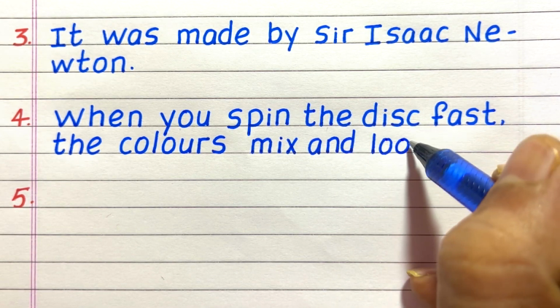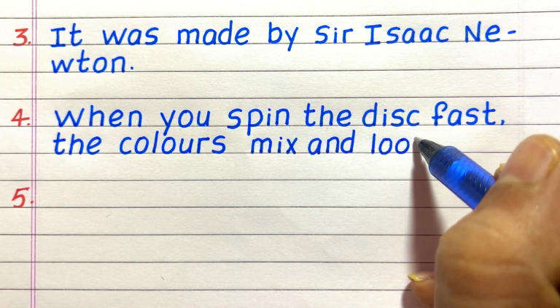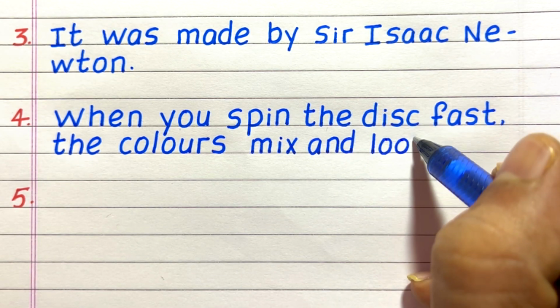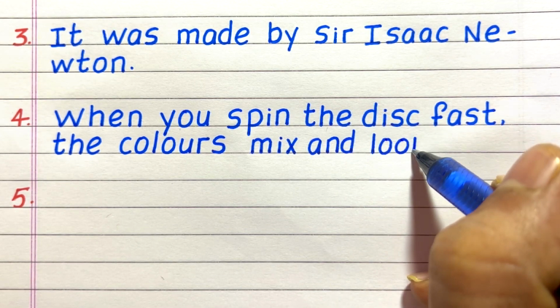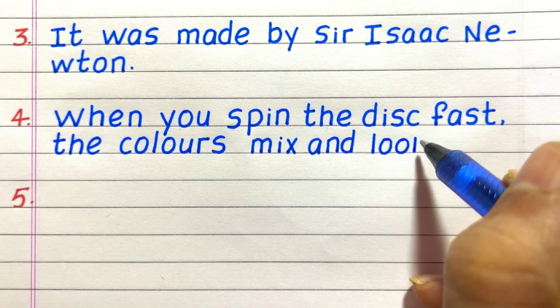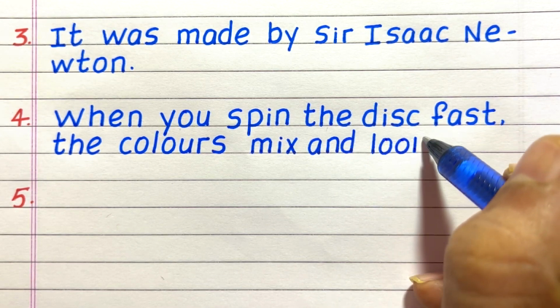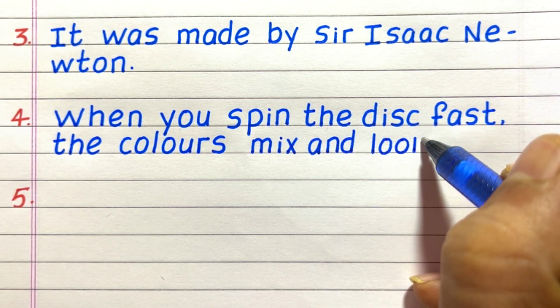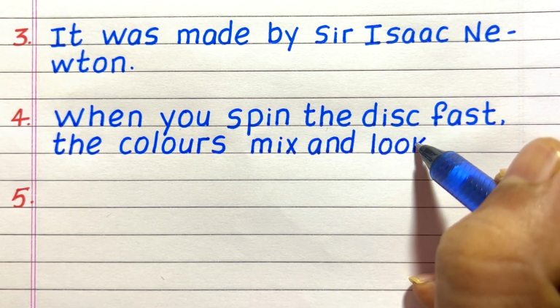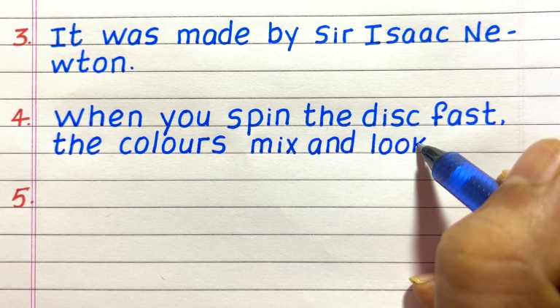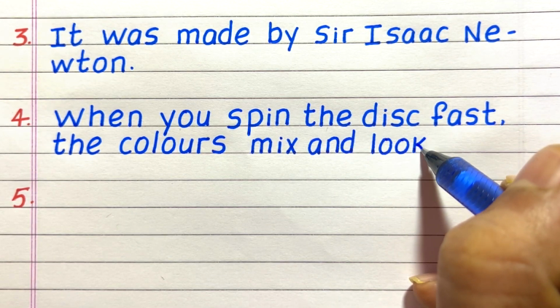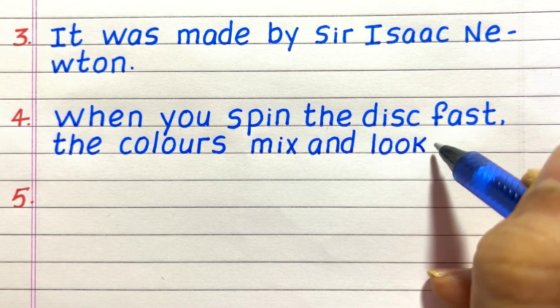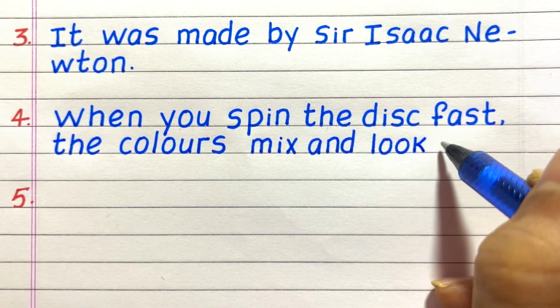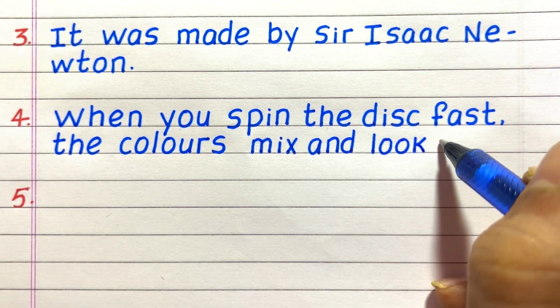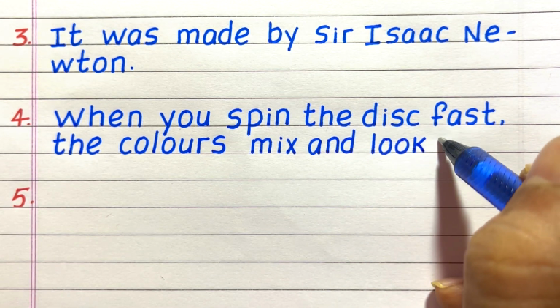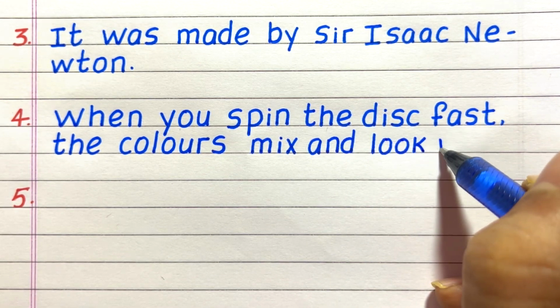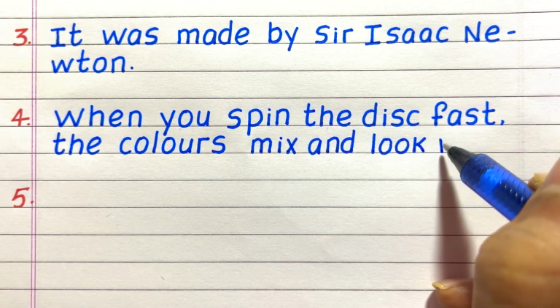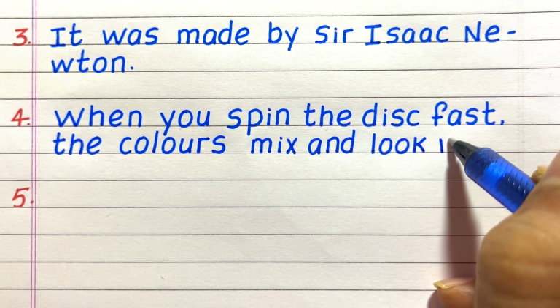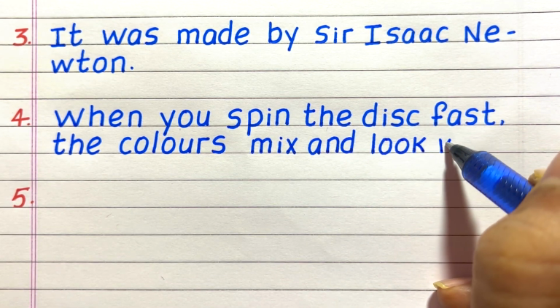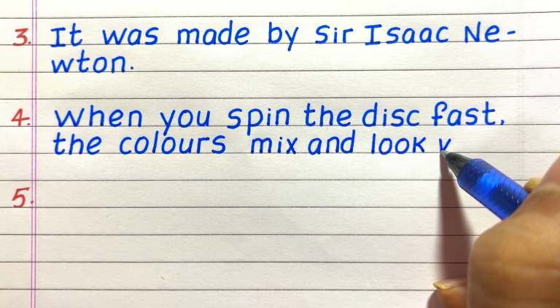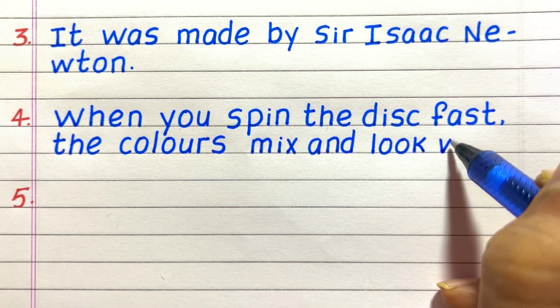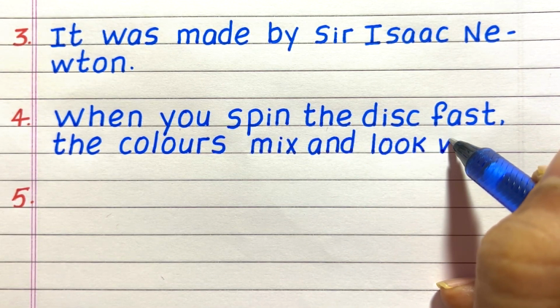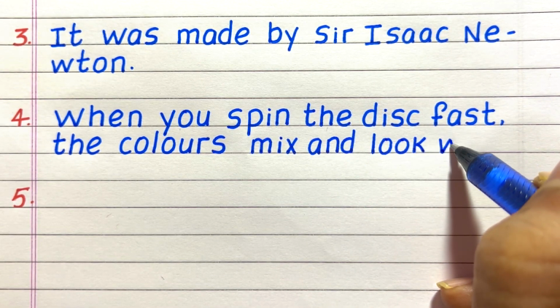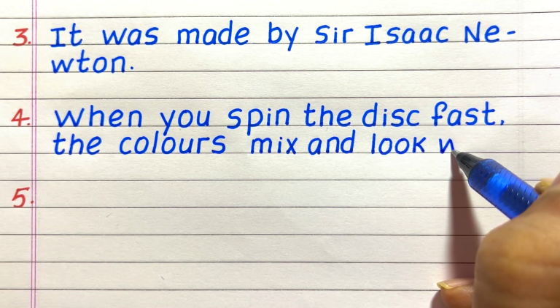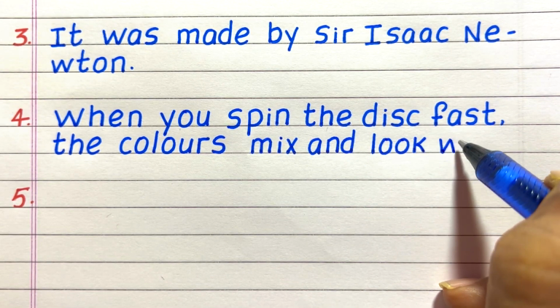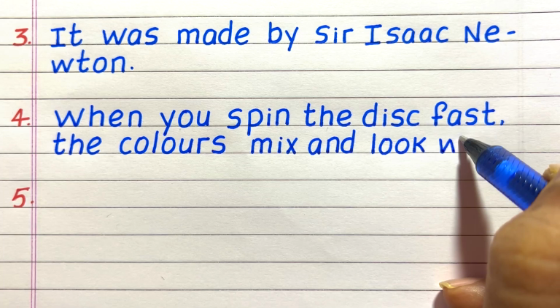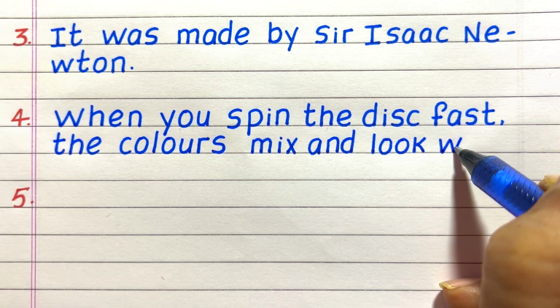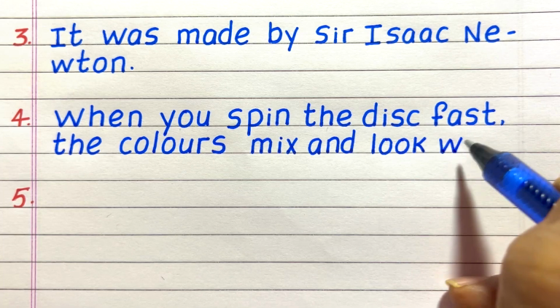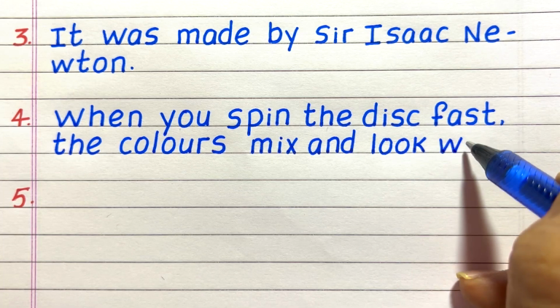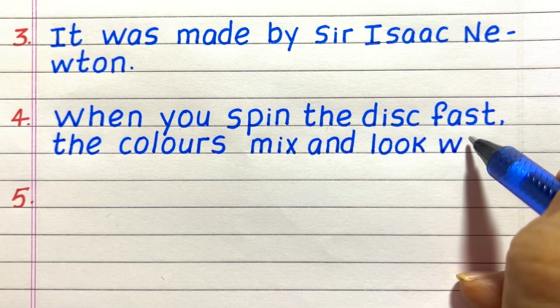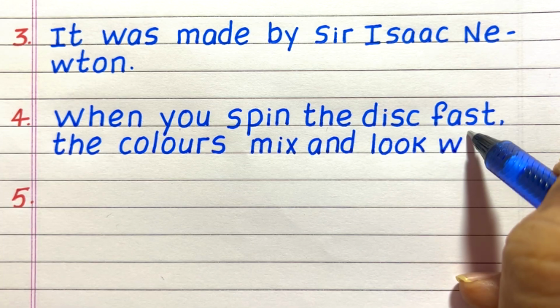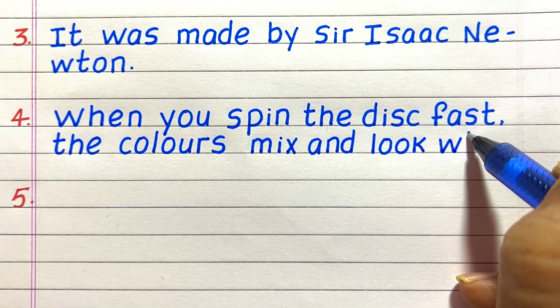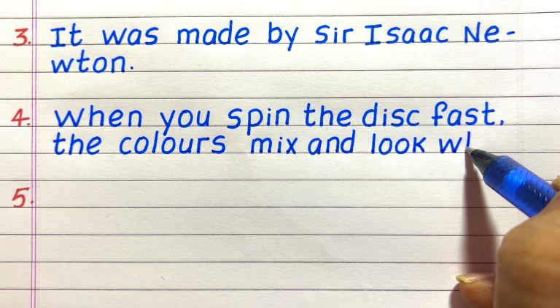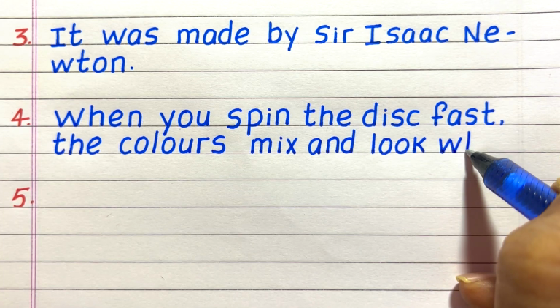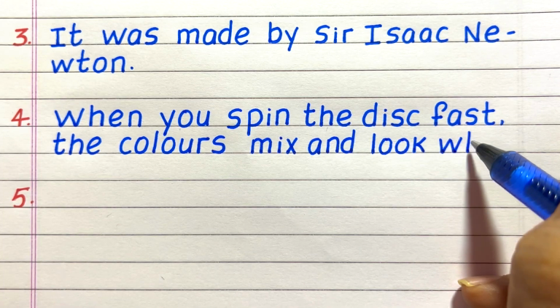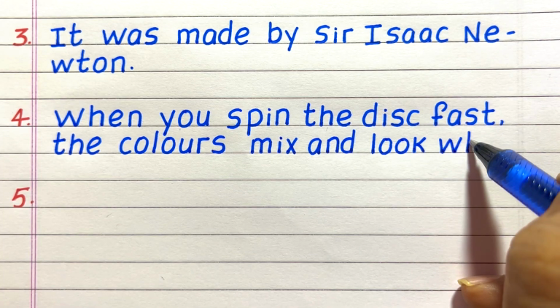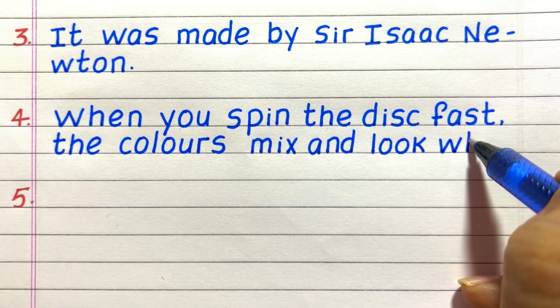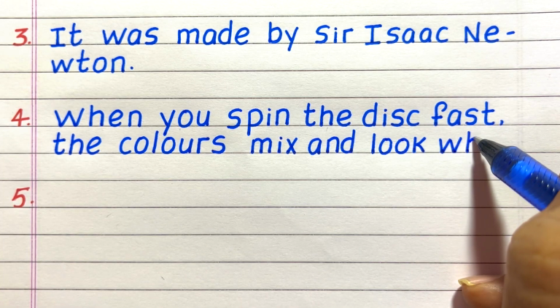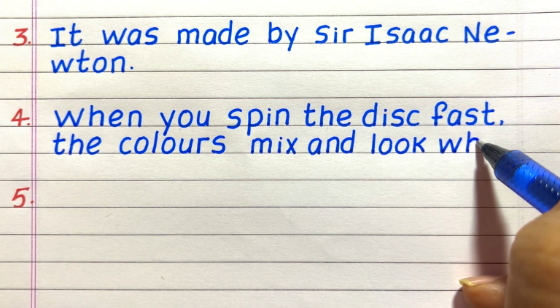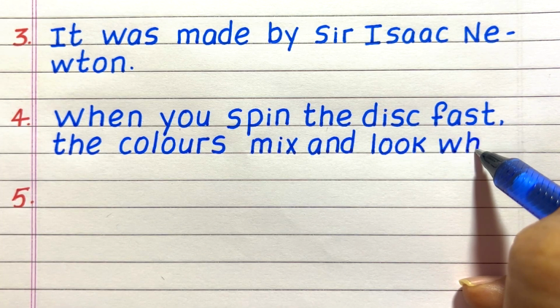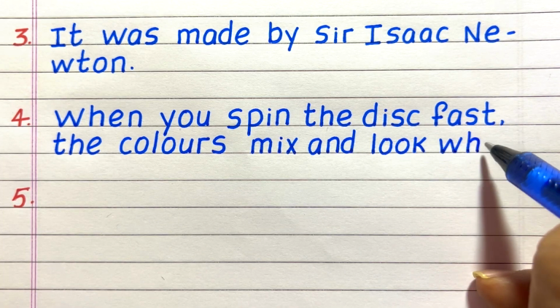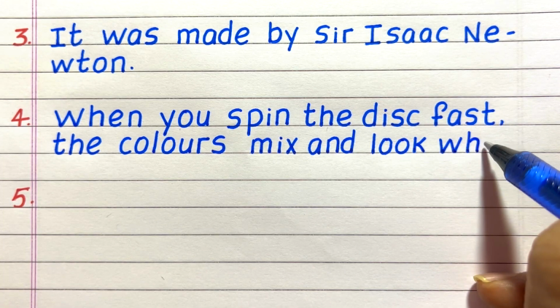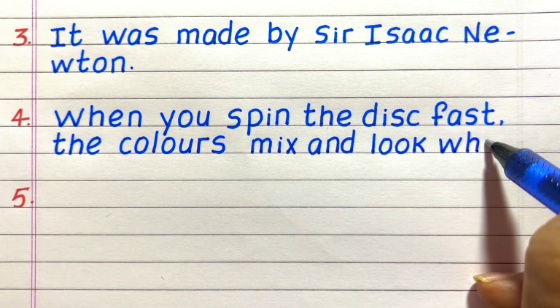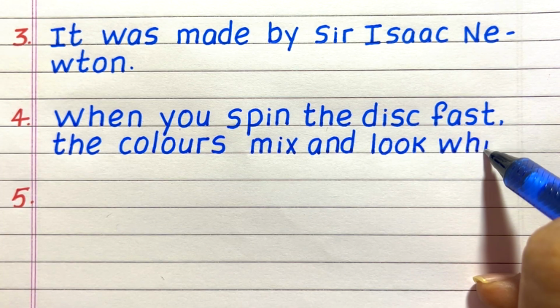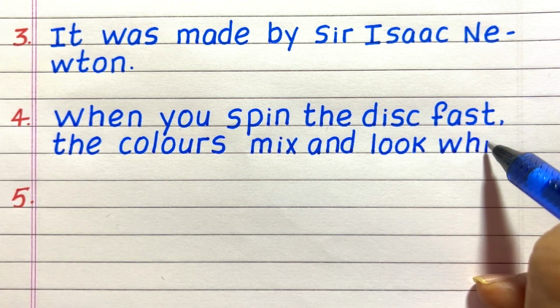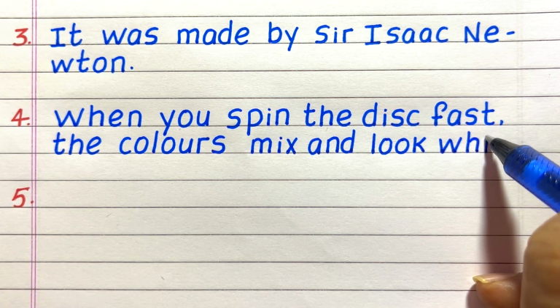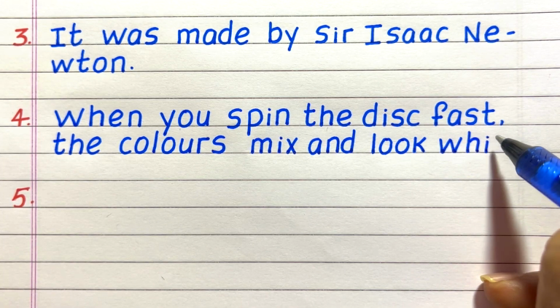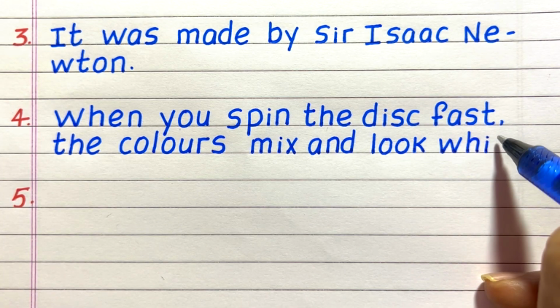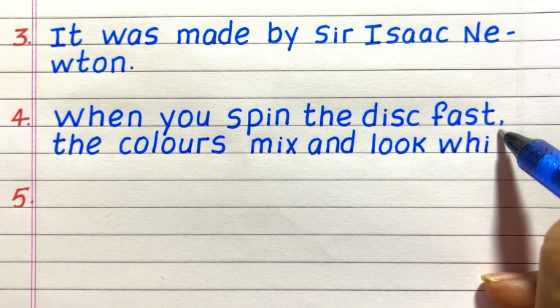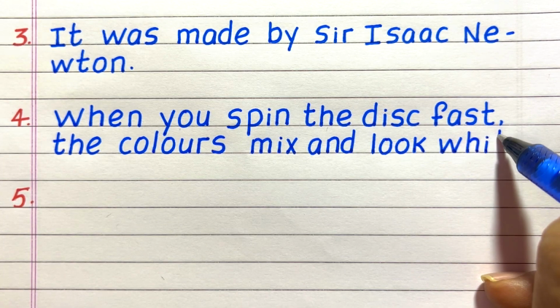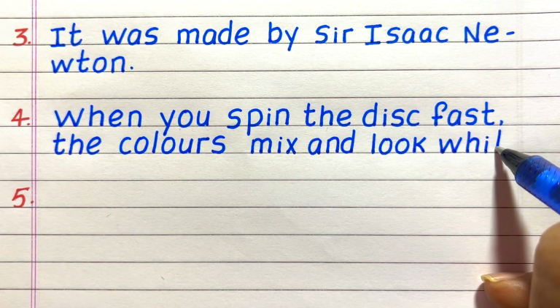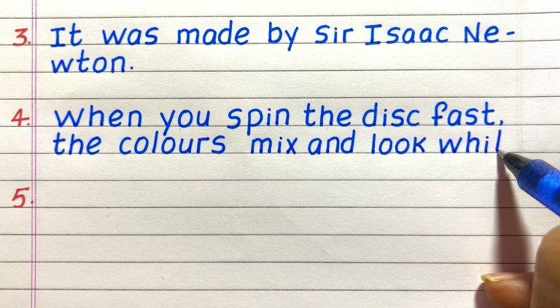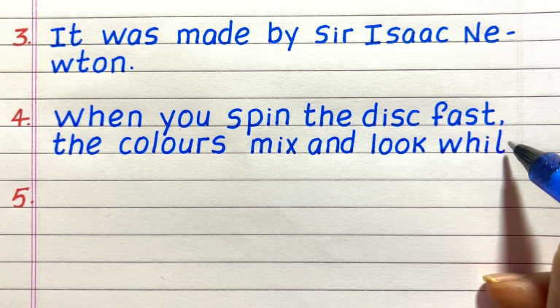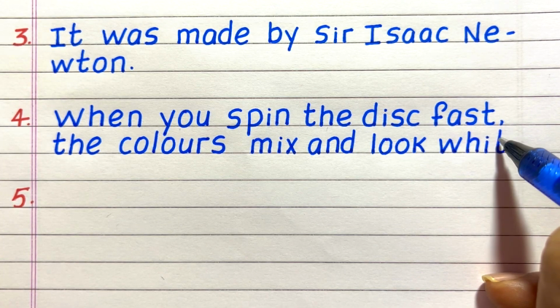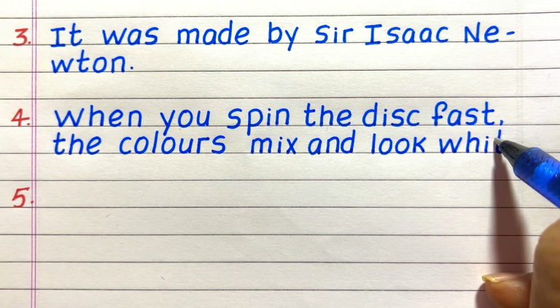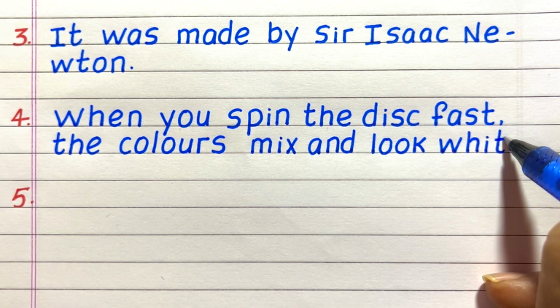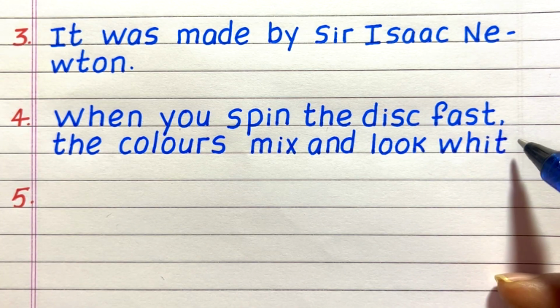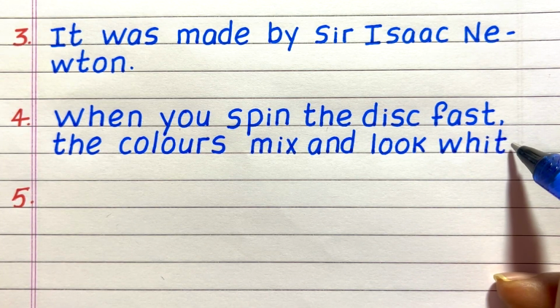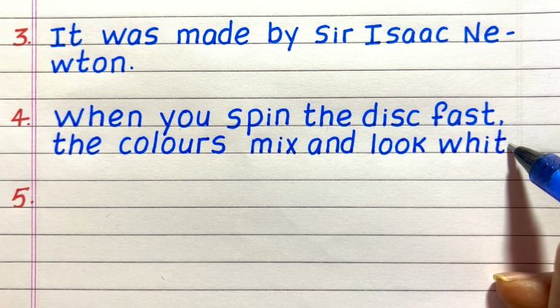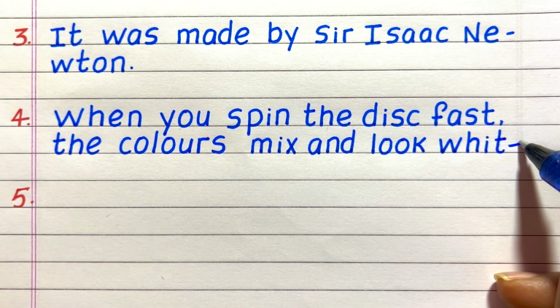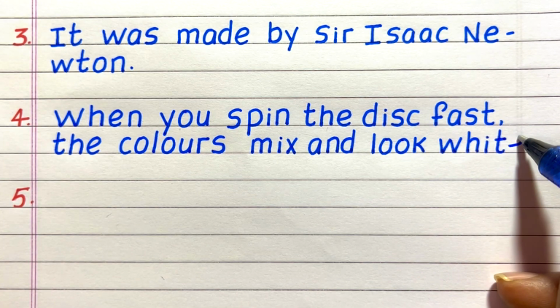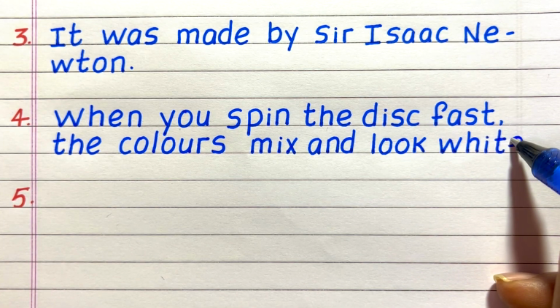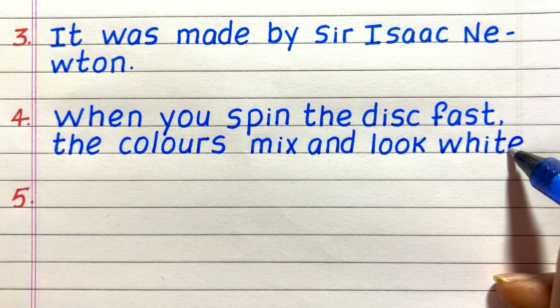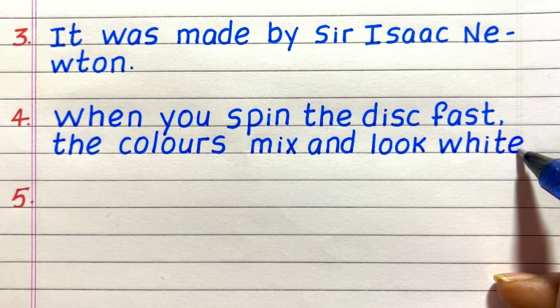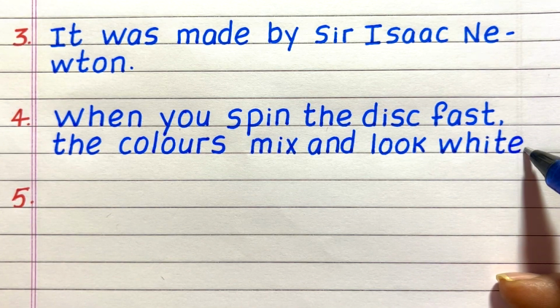Line 4, when you spin the disc fast, the colors mix and look white.